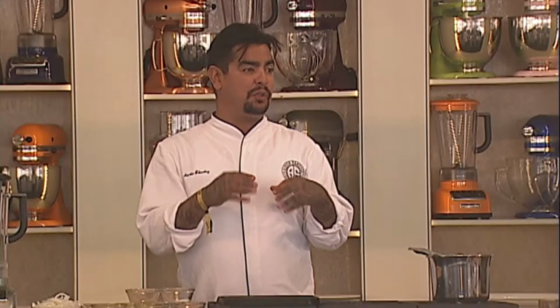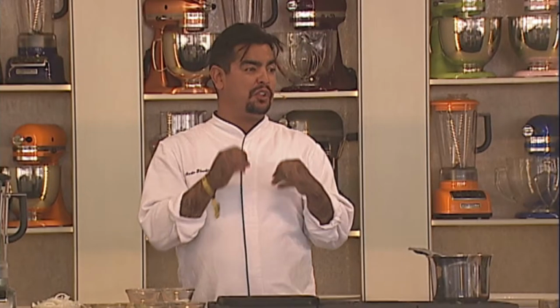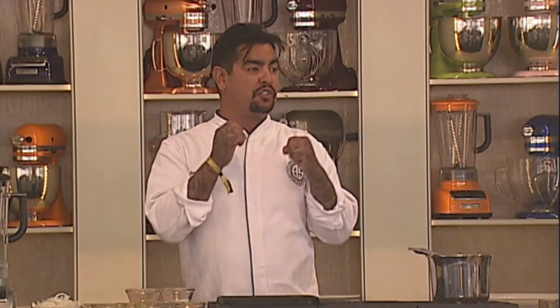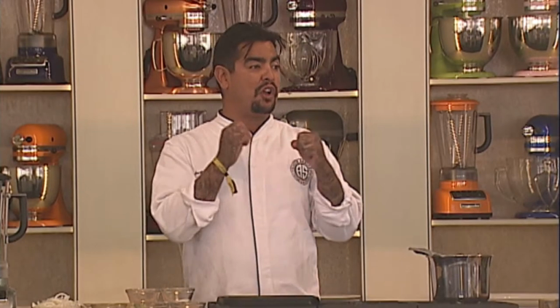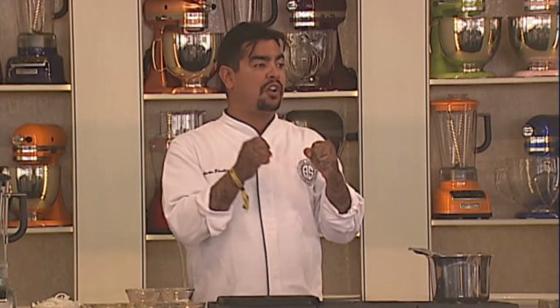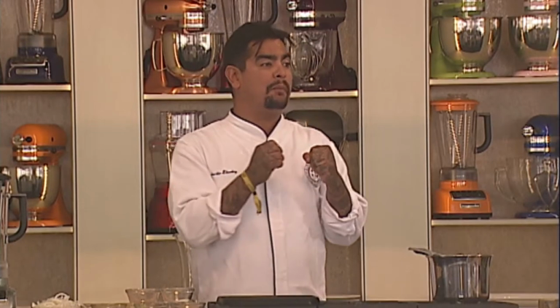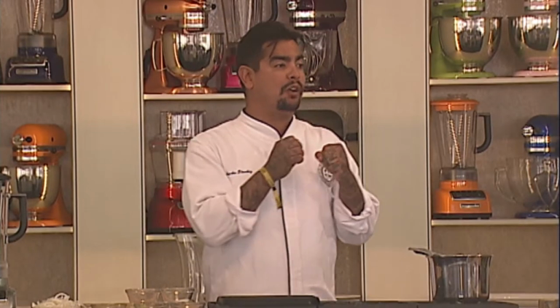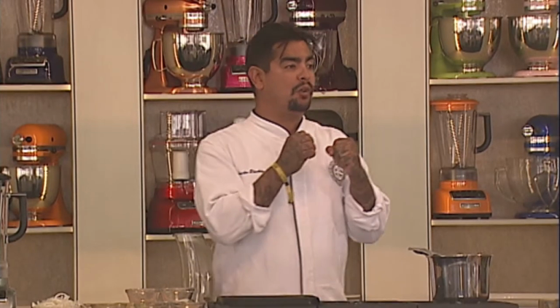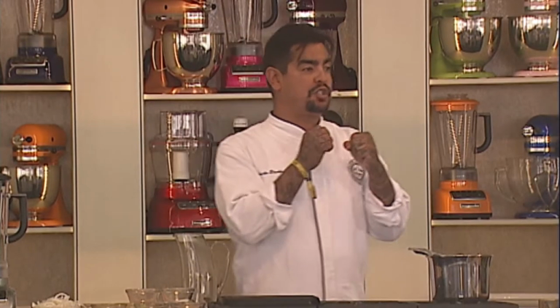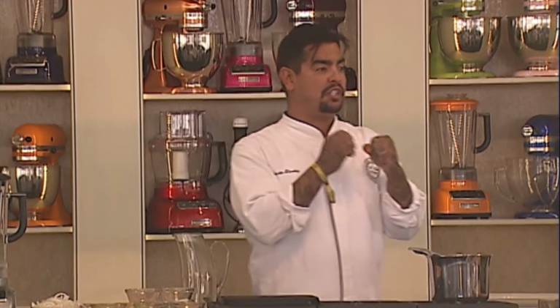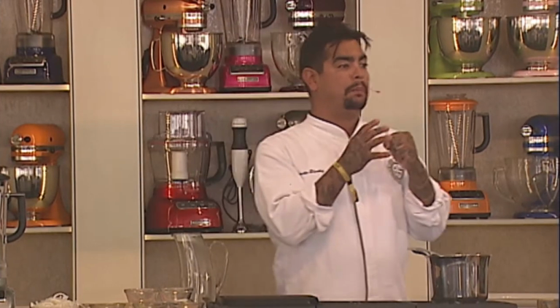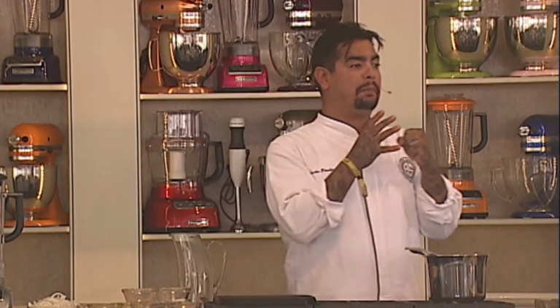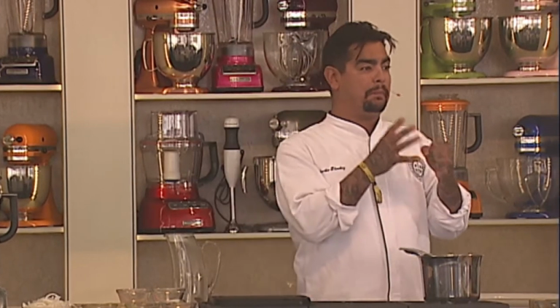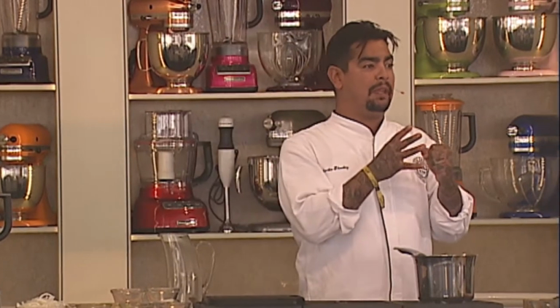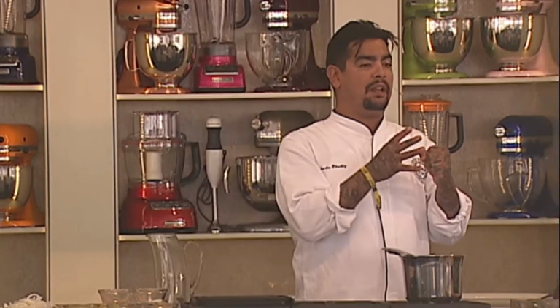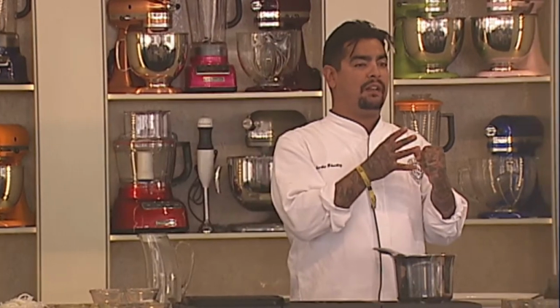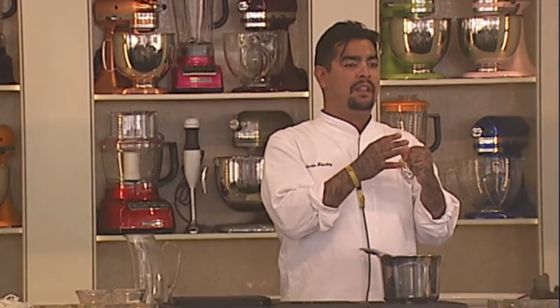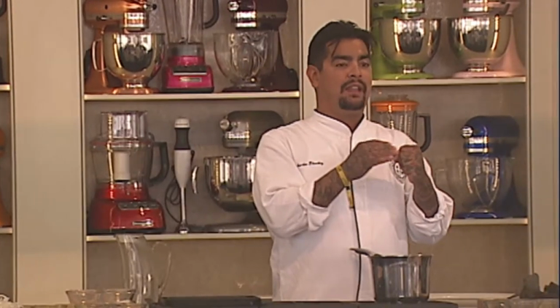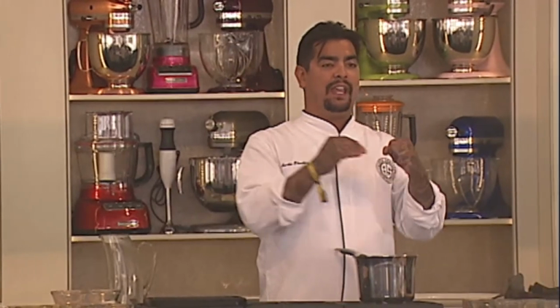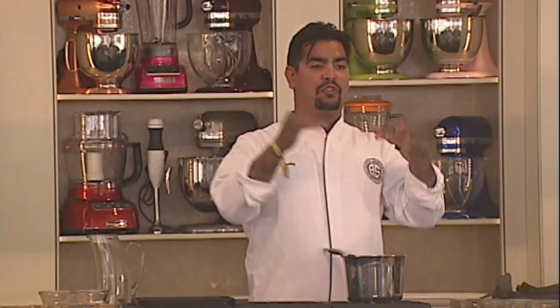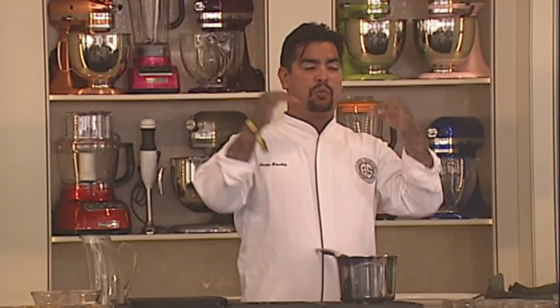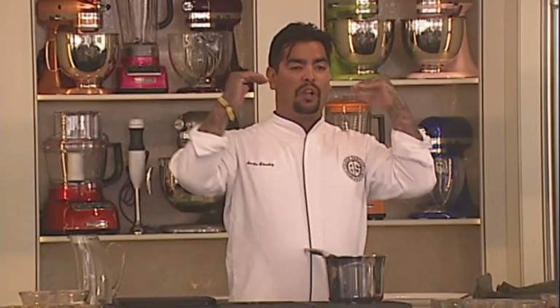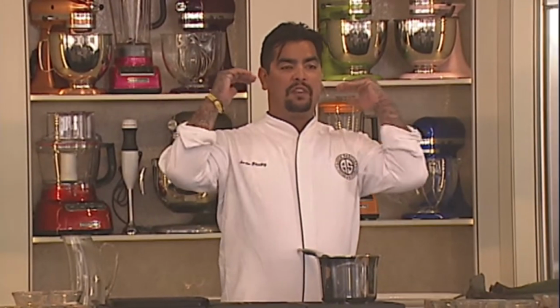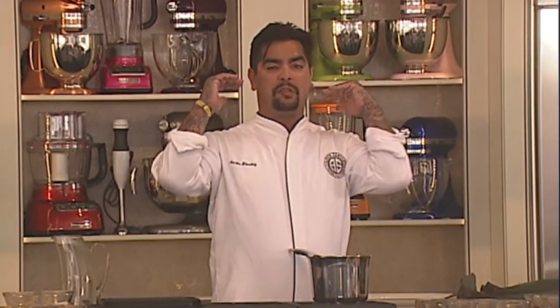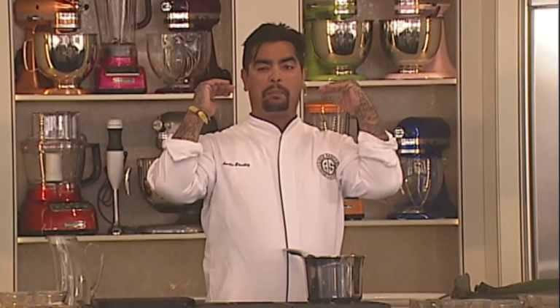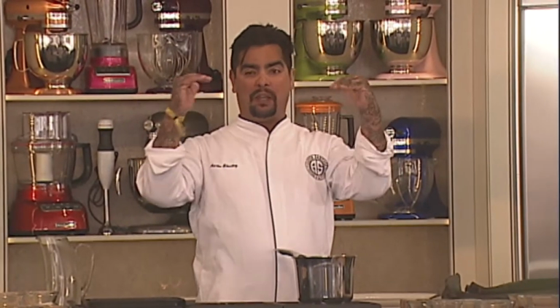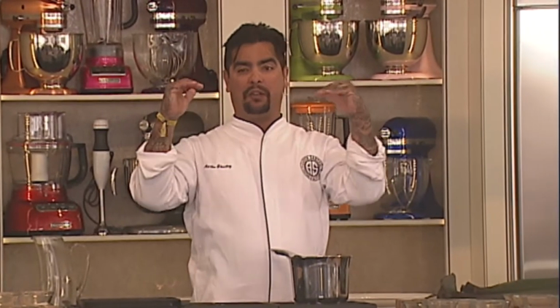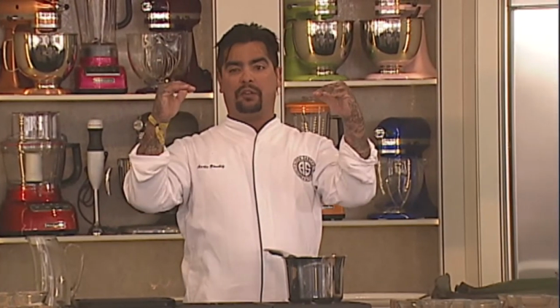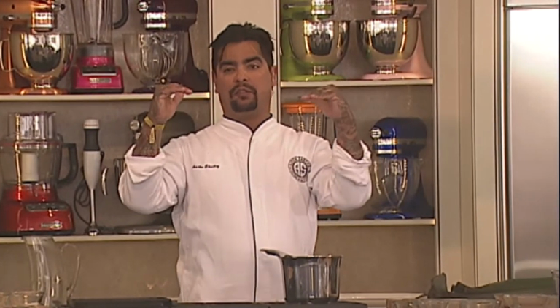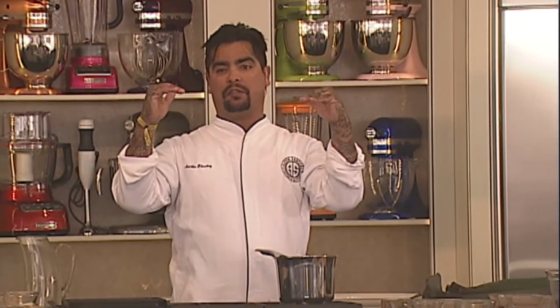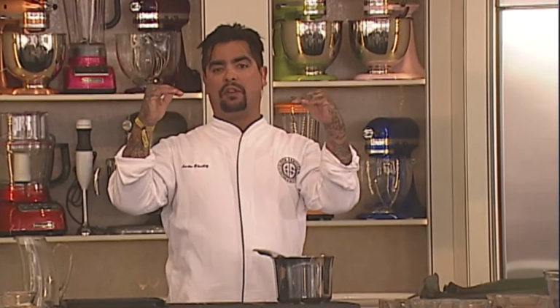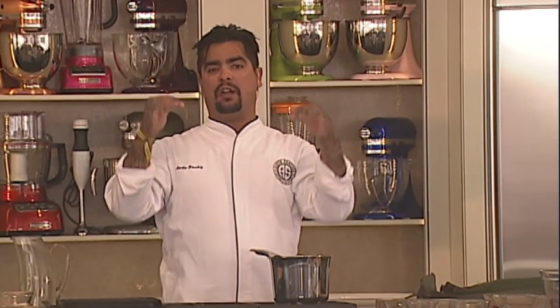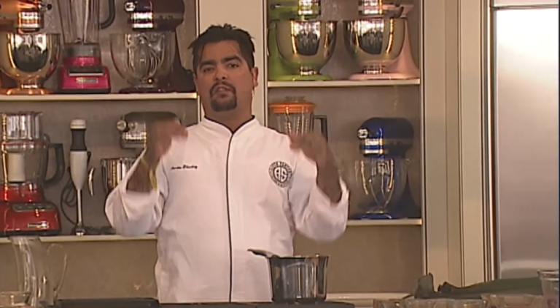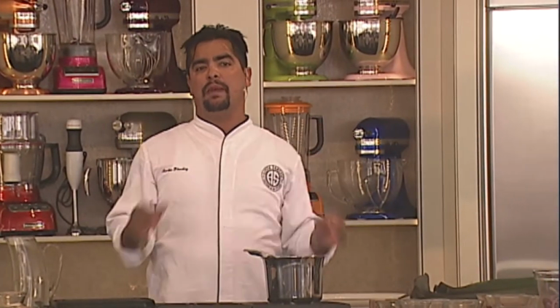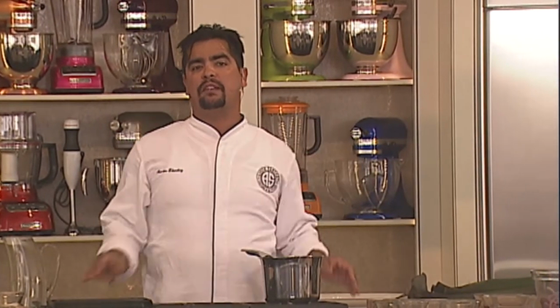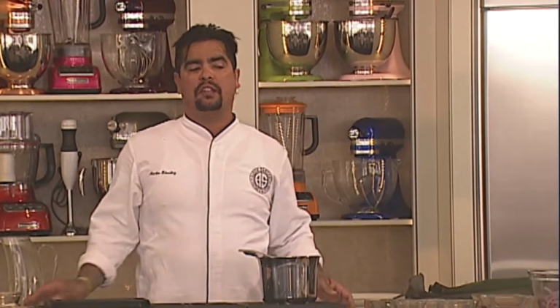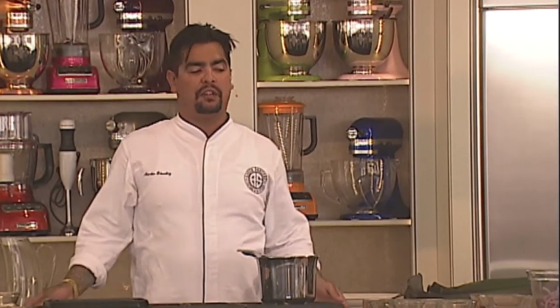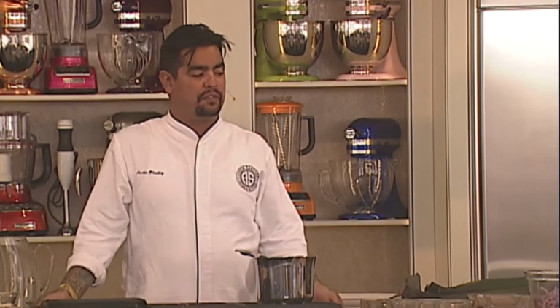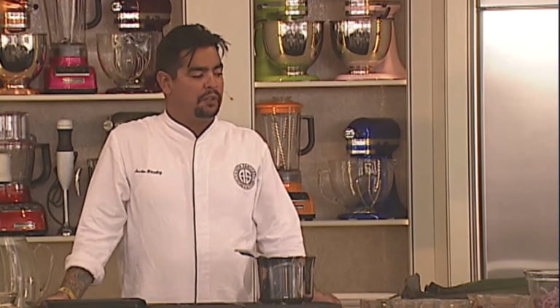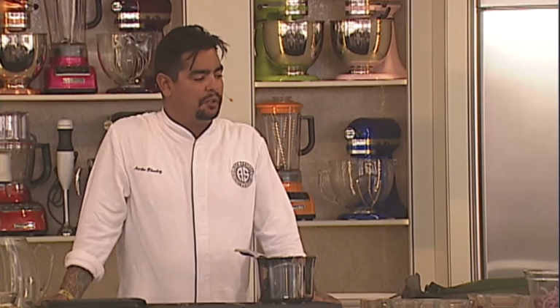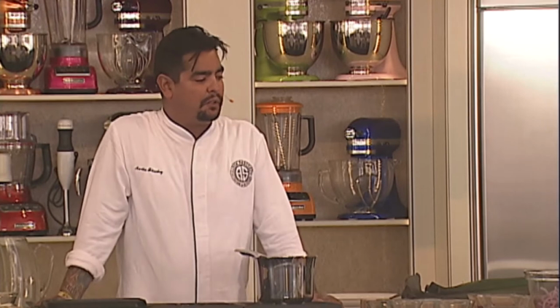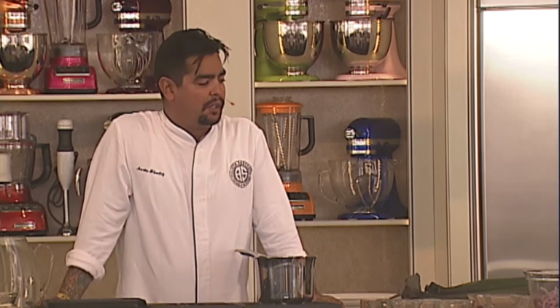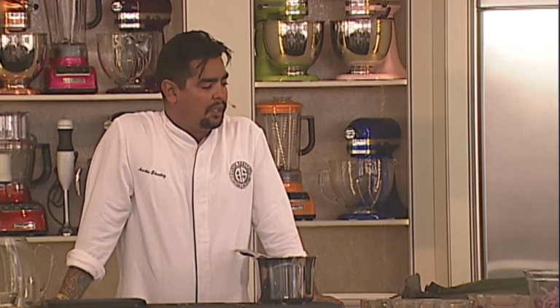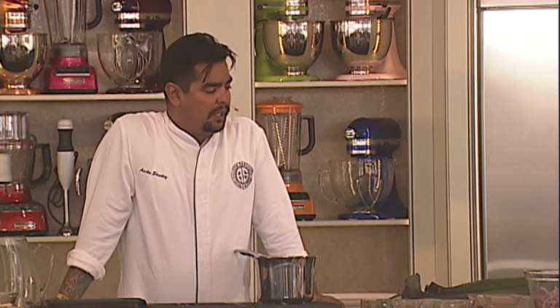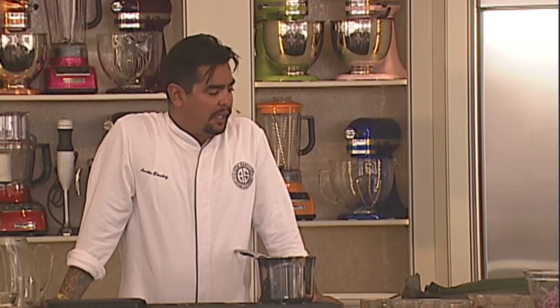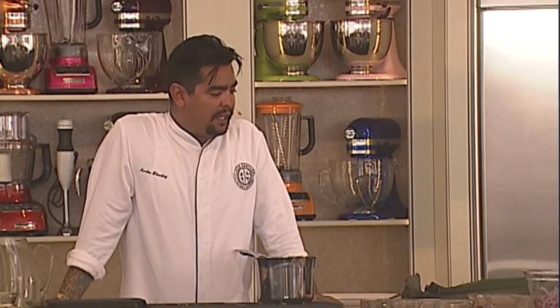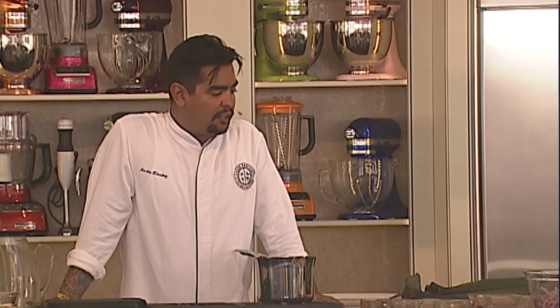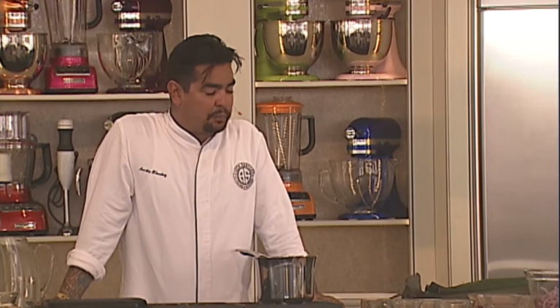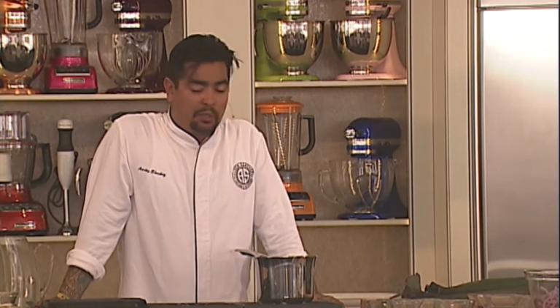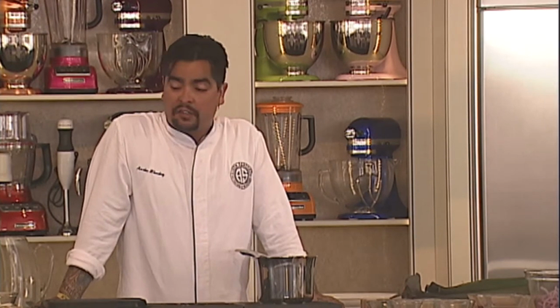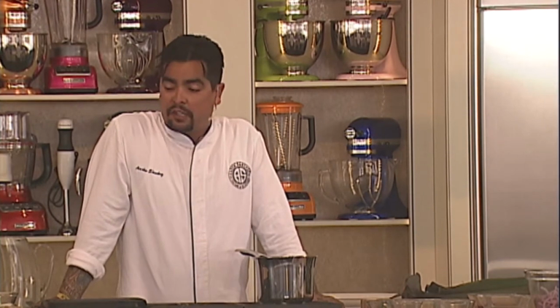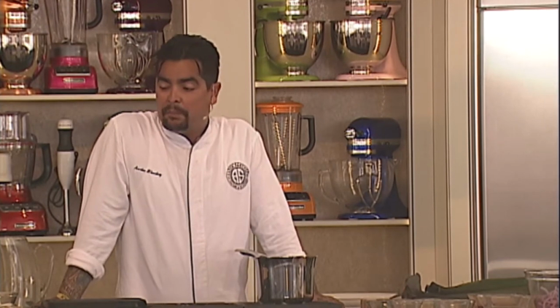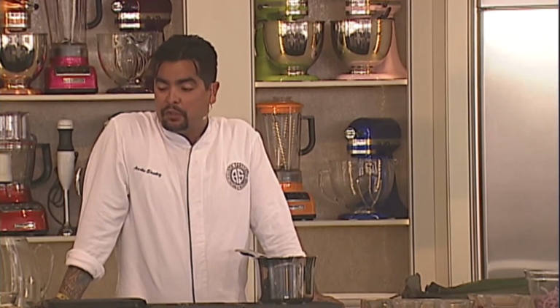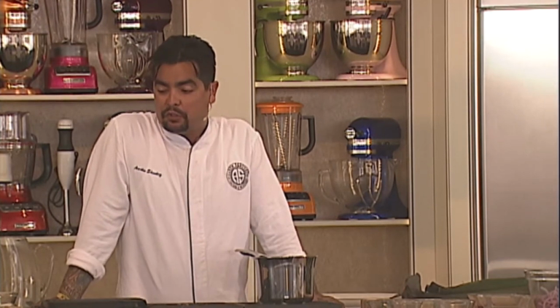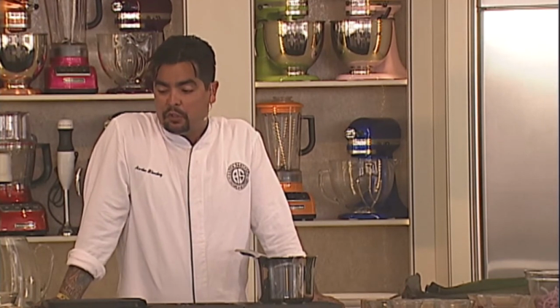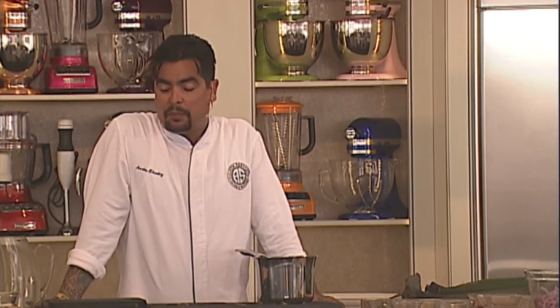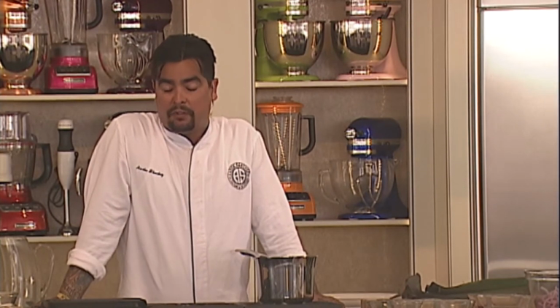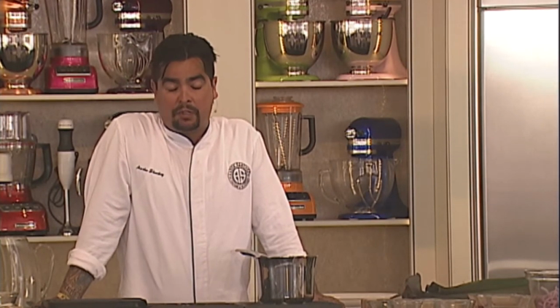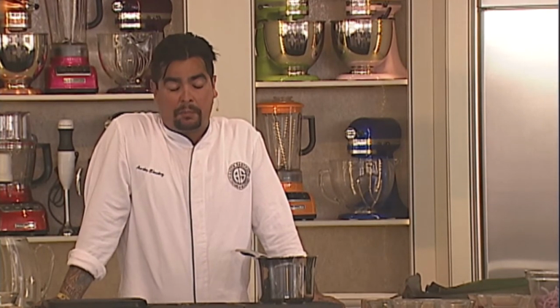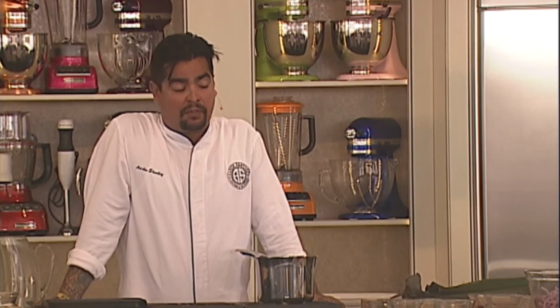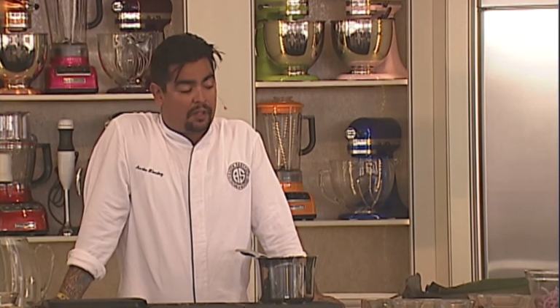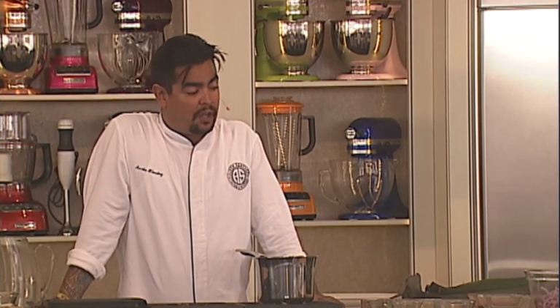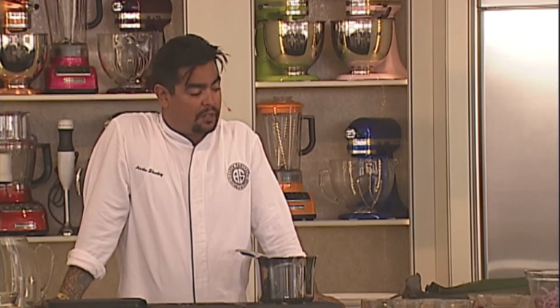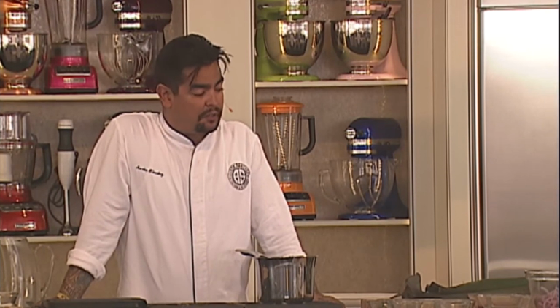Cochinita Pibil. When we talk about Cochinita Pibil, it's one of these pillars of Mexican food. And it's pretty simple to do, to be very honest.